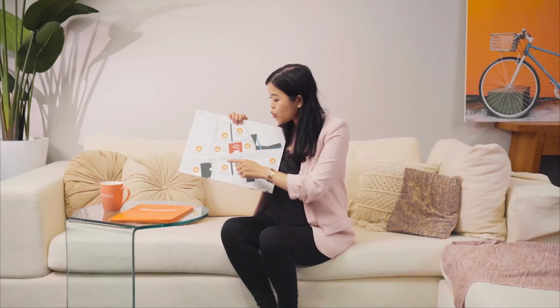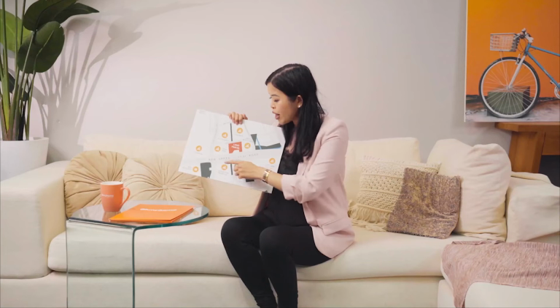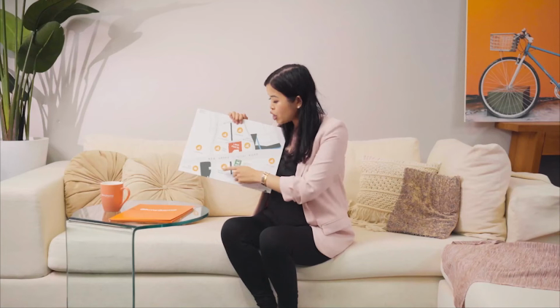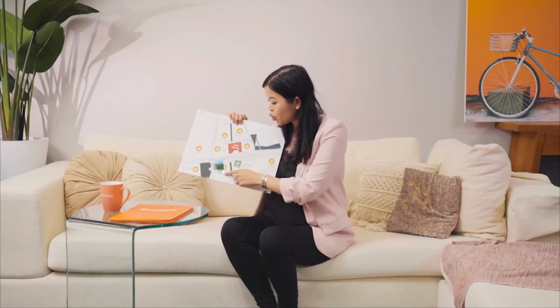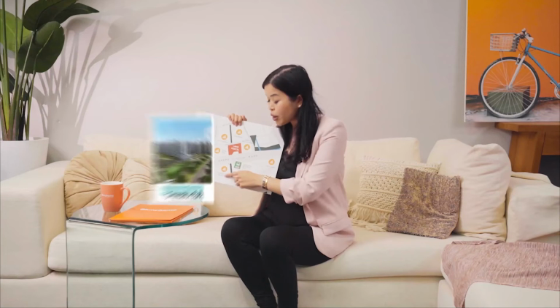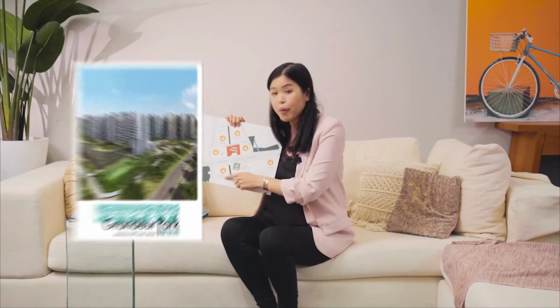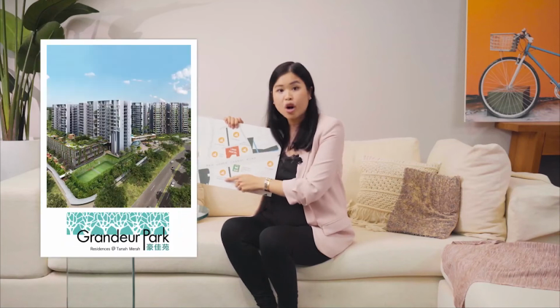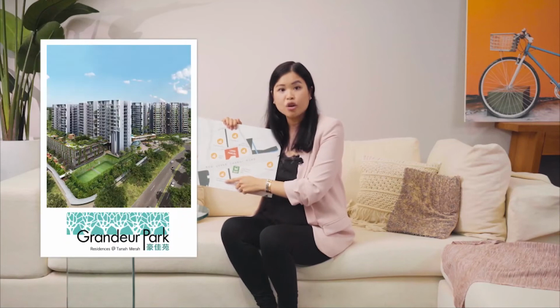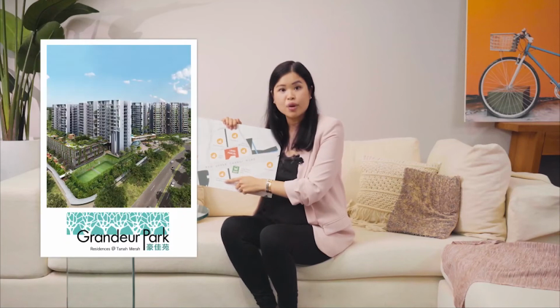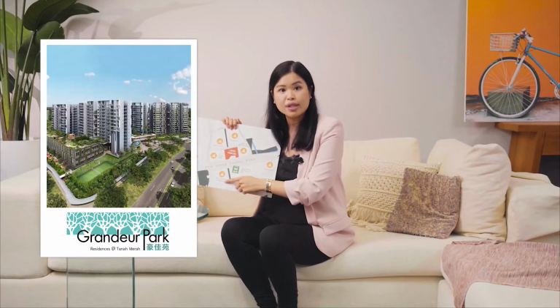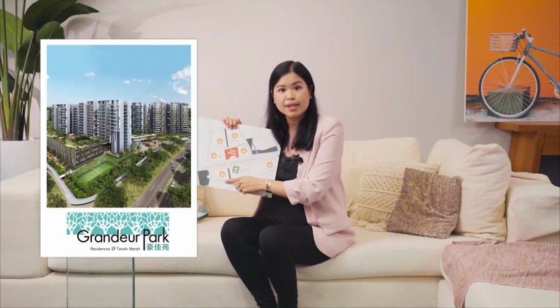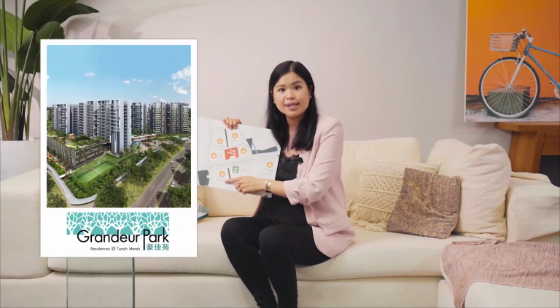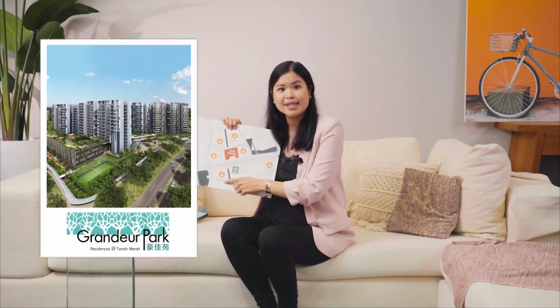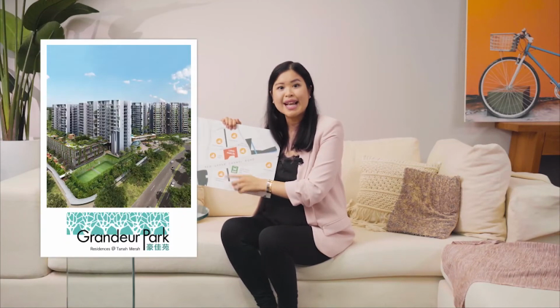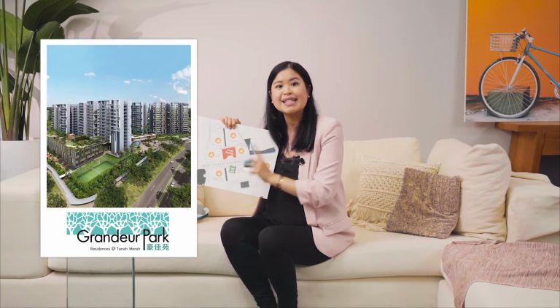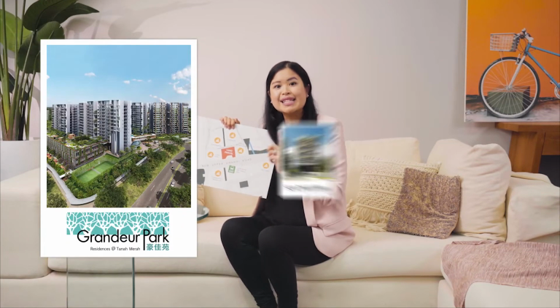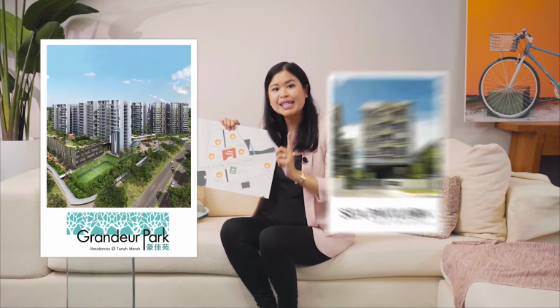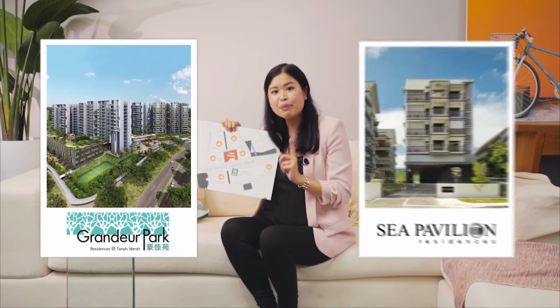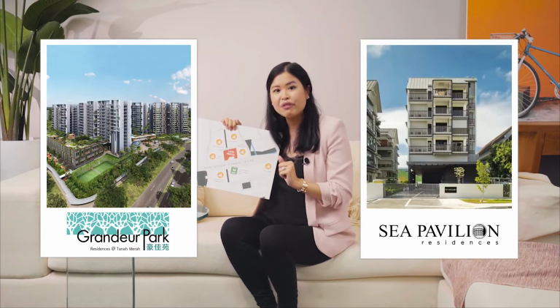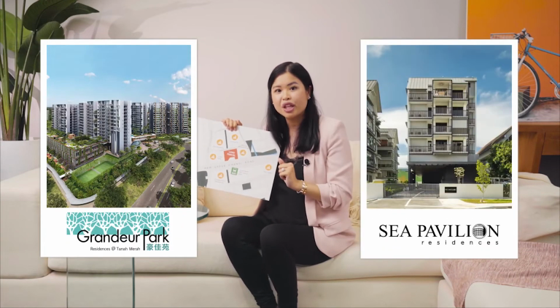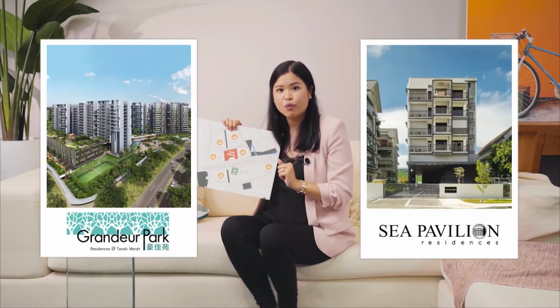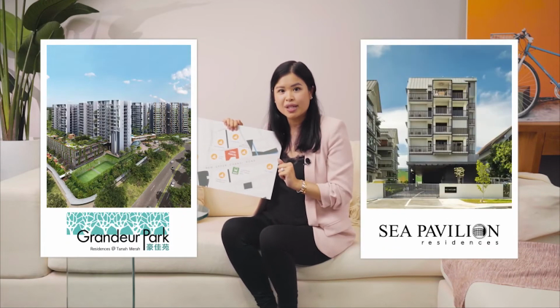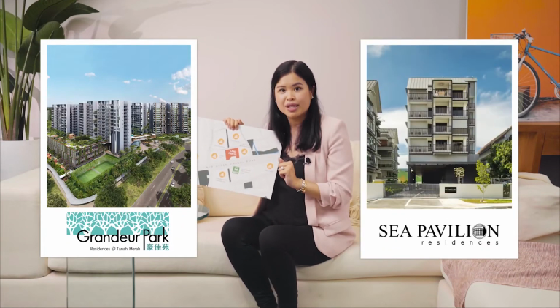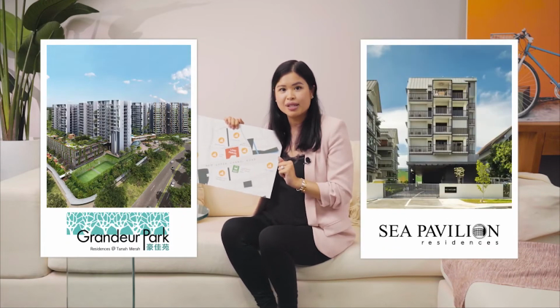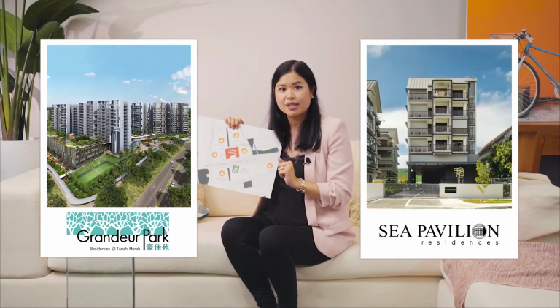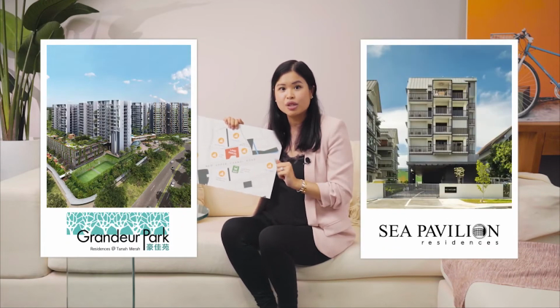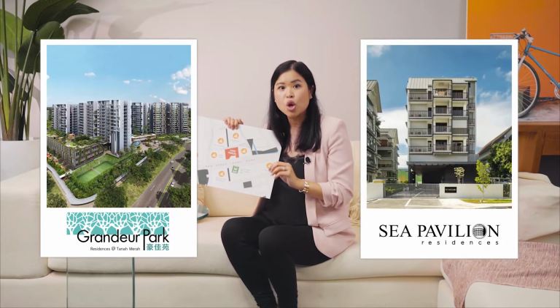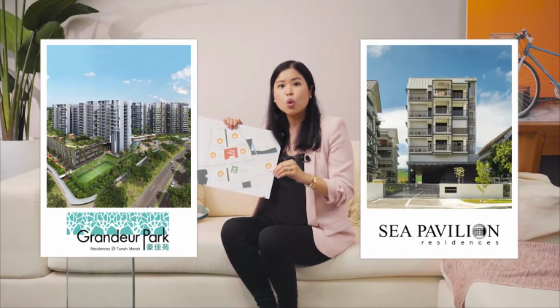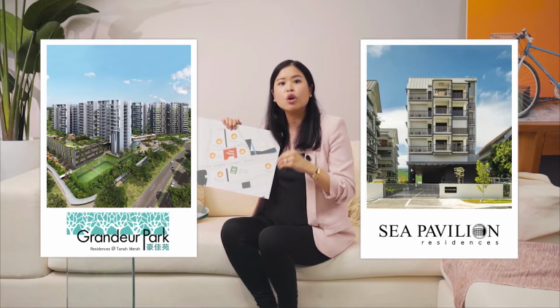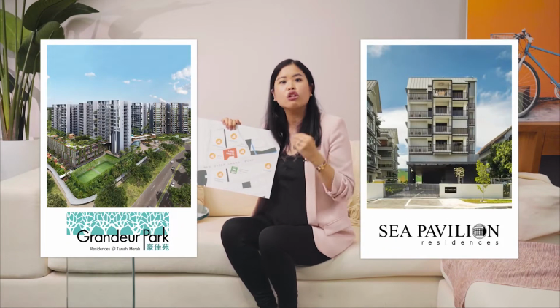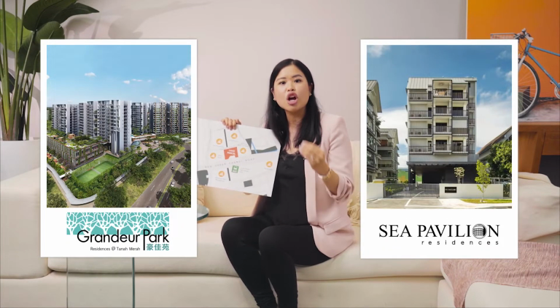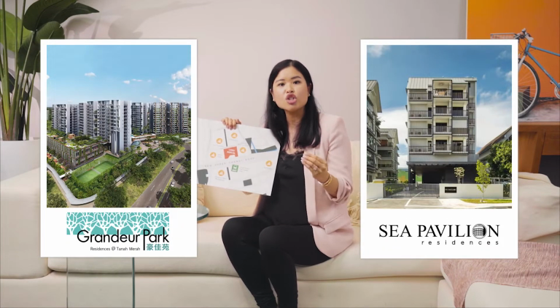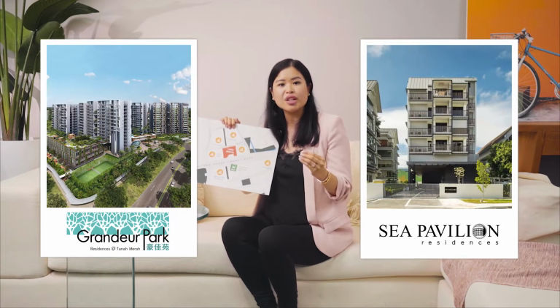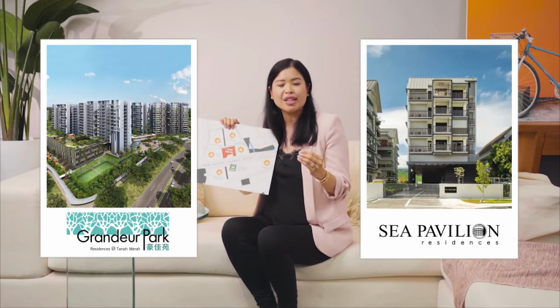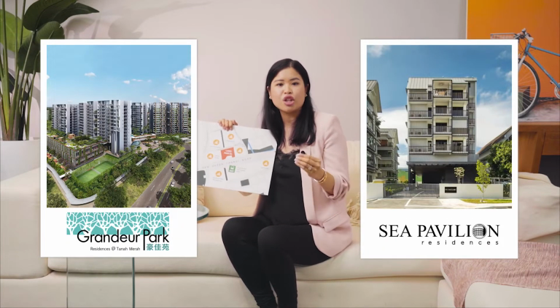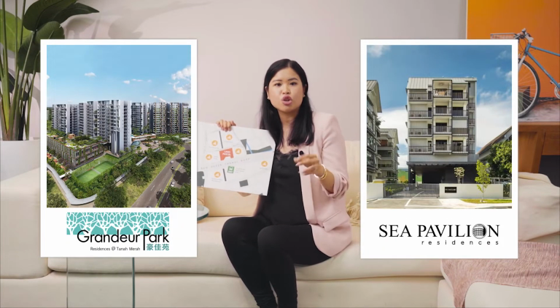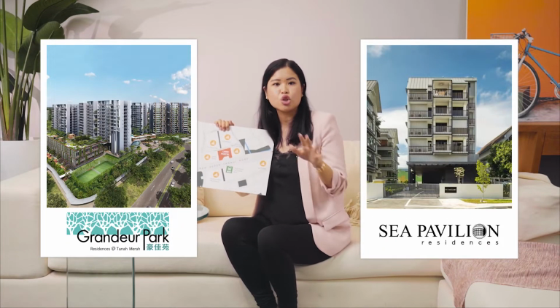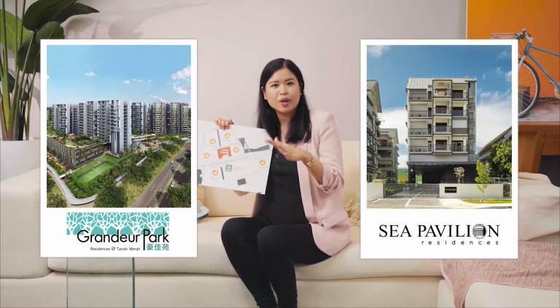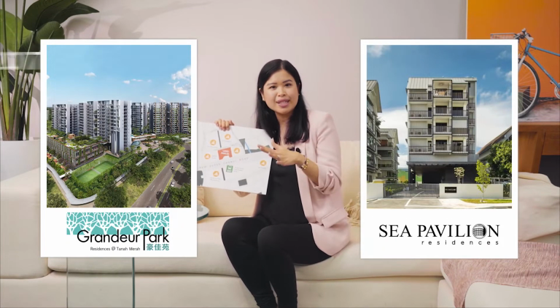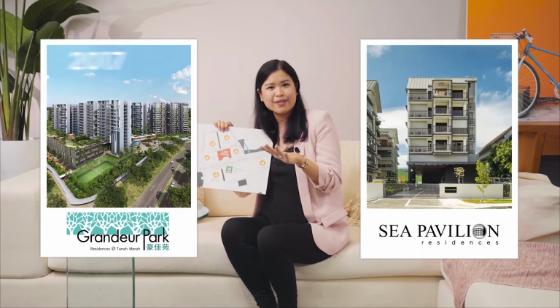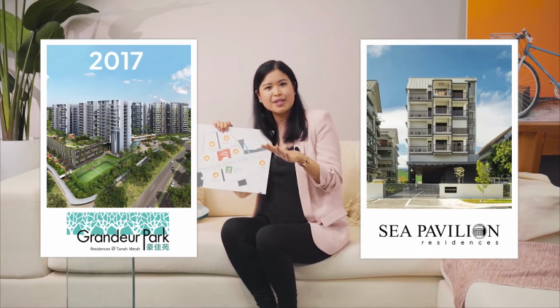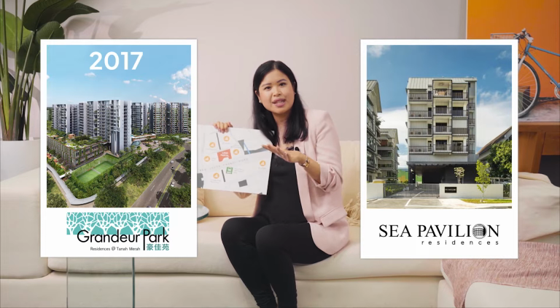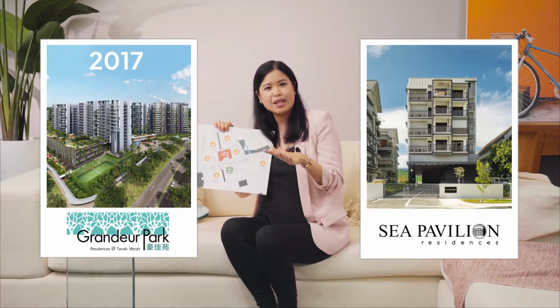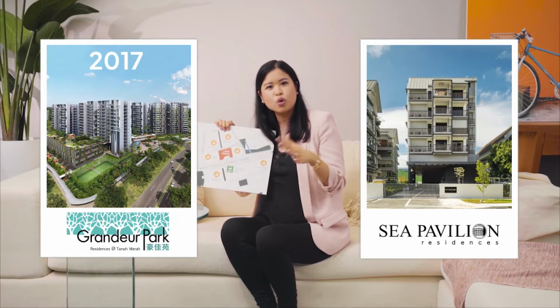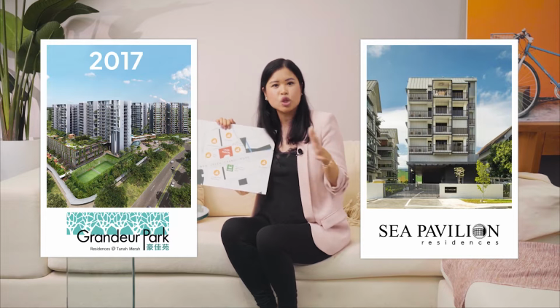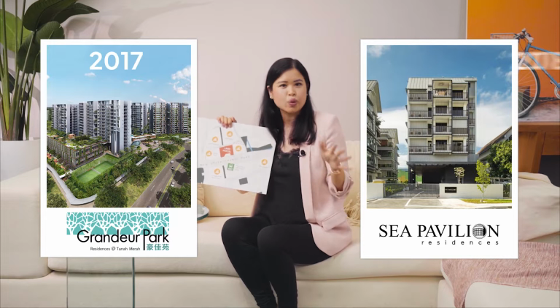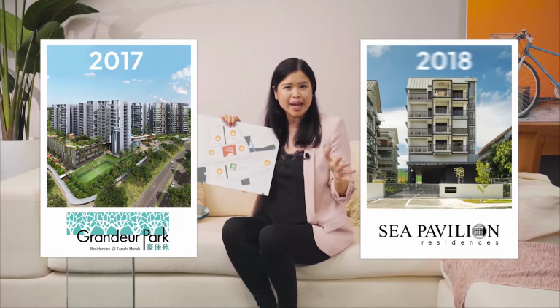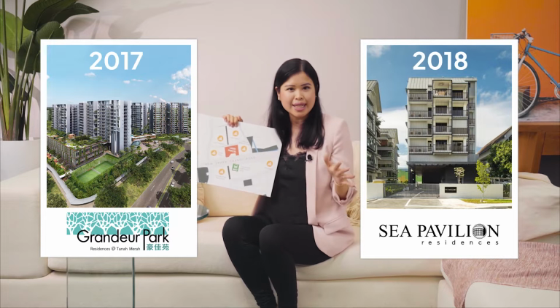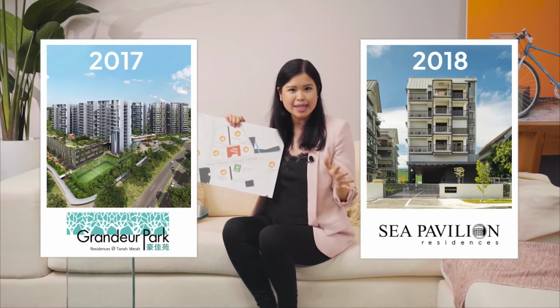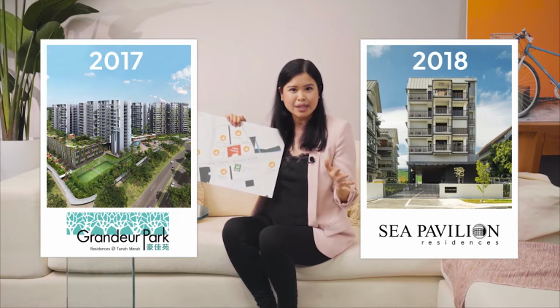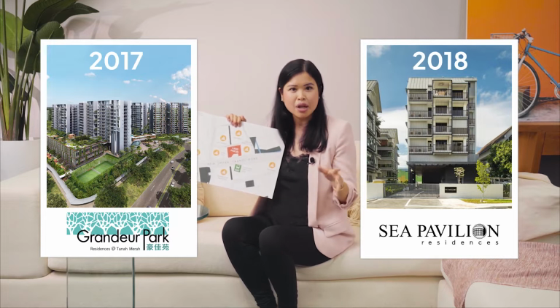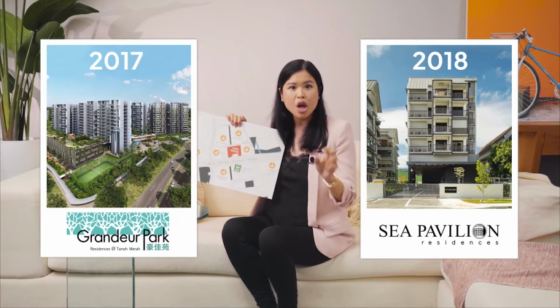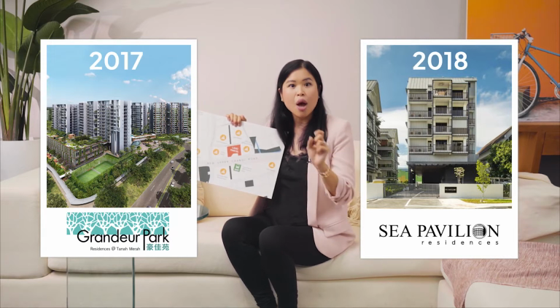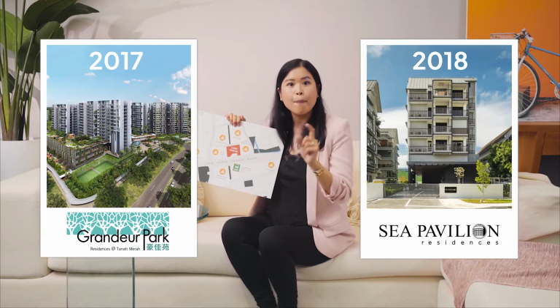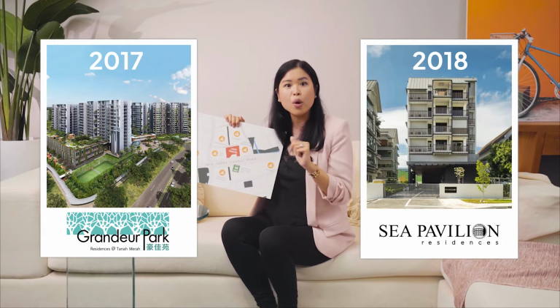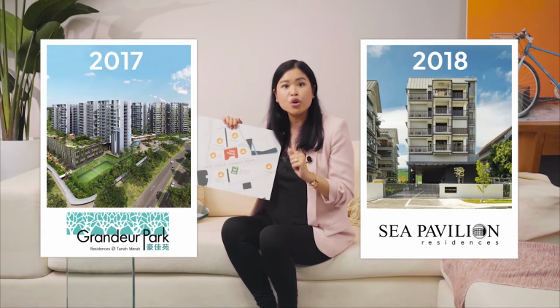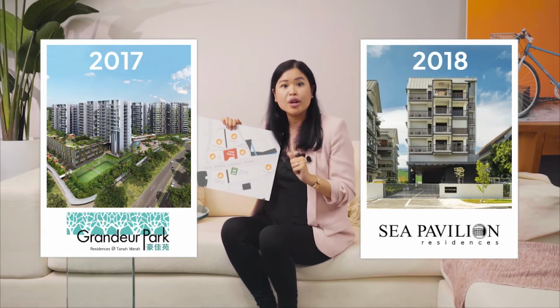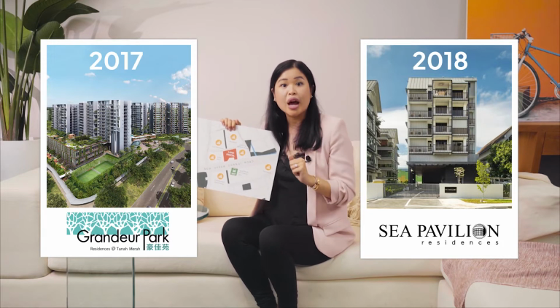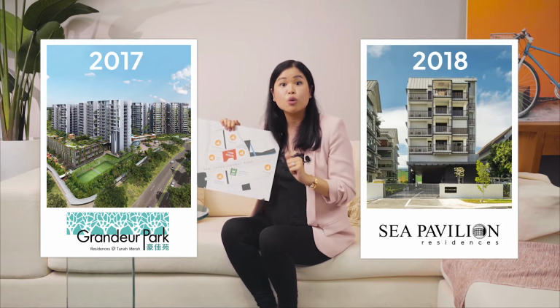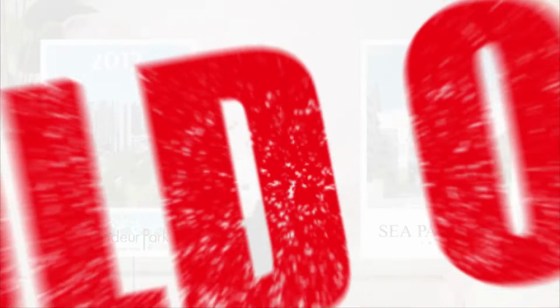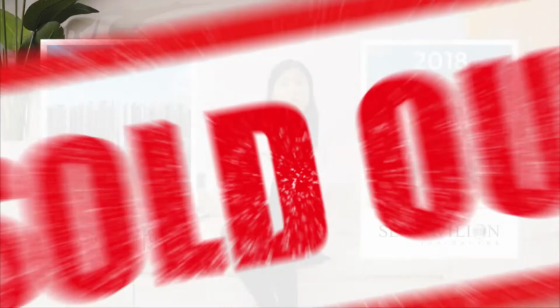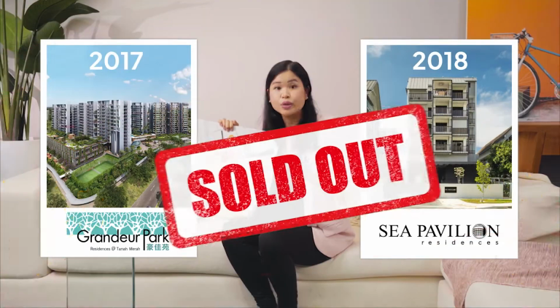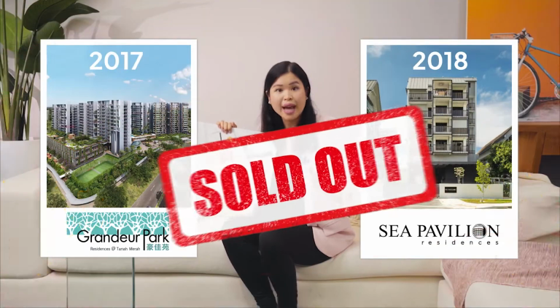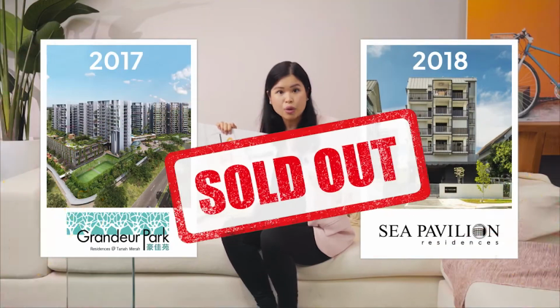Grandeur Park Residences and Sea Pavilion Residences were launched in either 2017 or 2018. Both are now sold out.